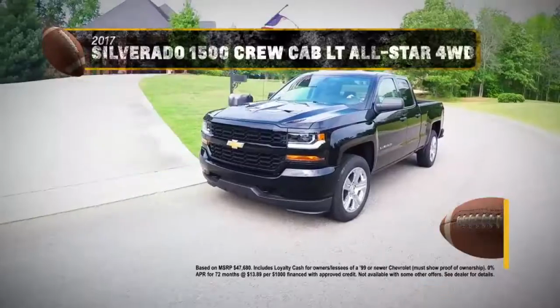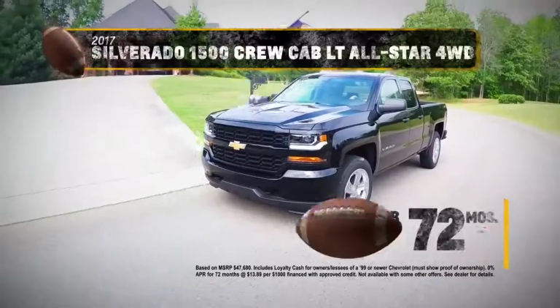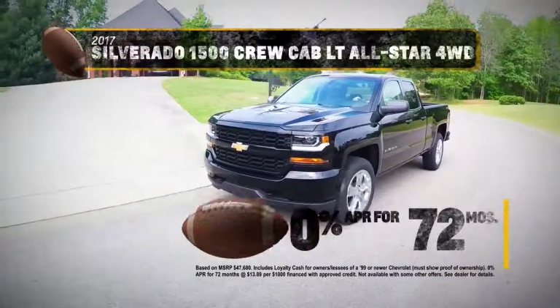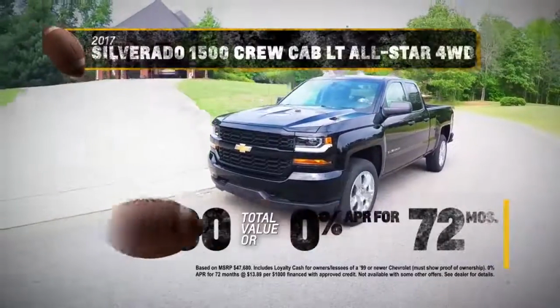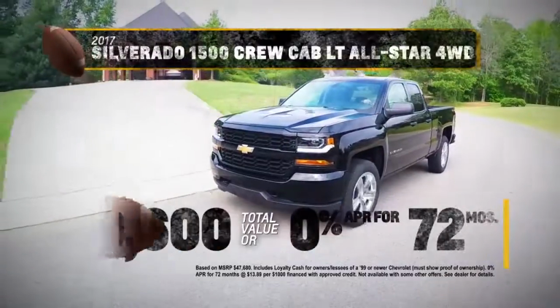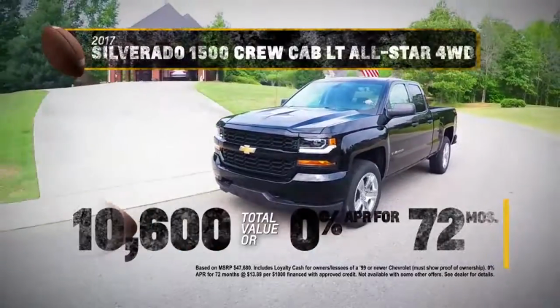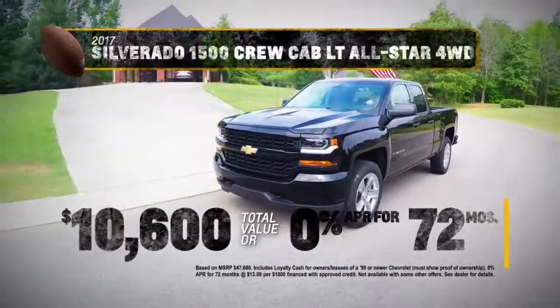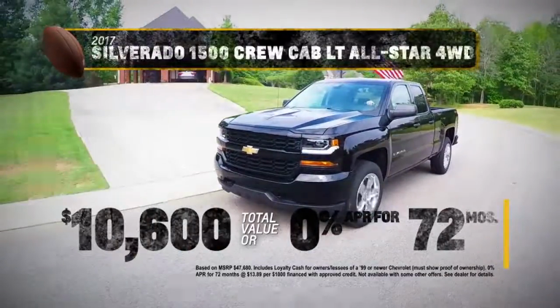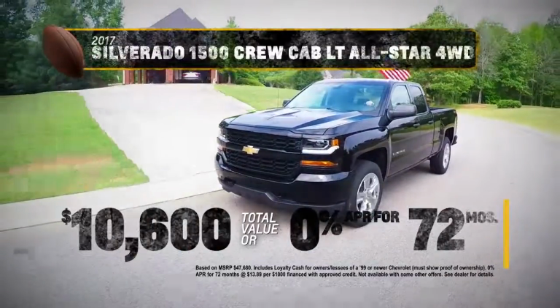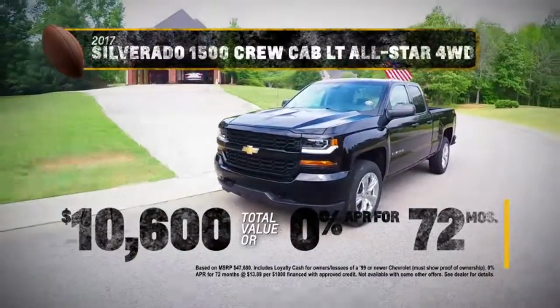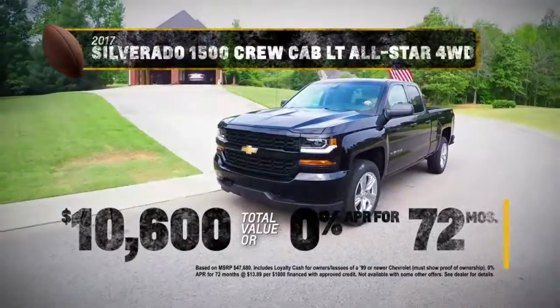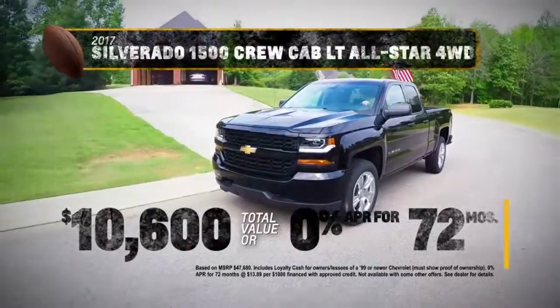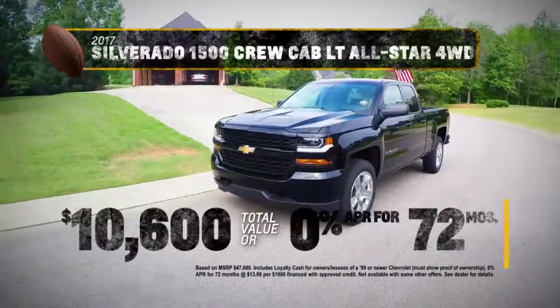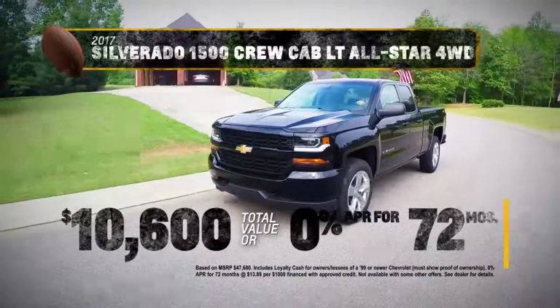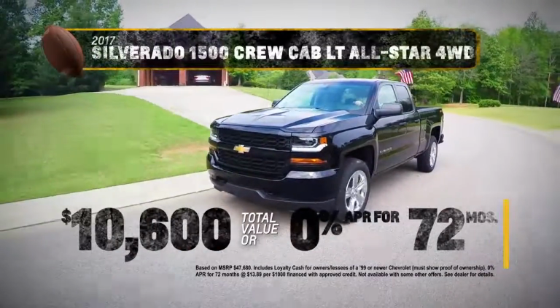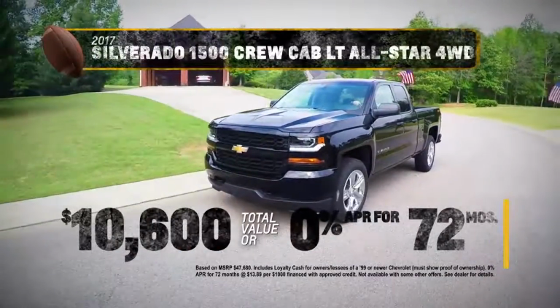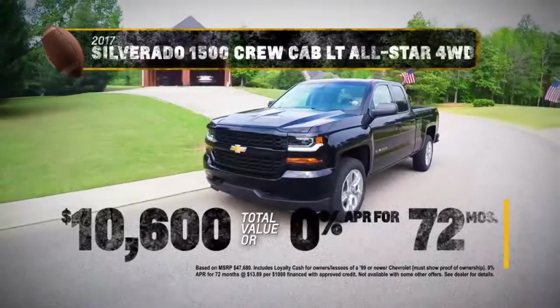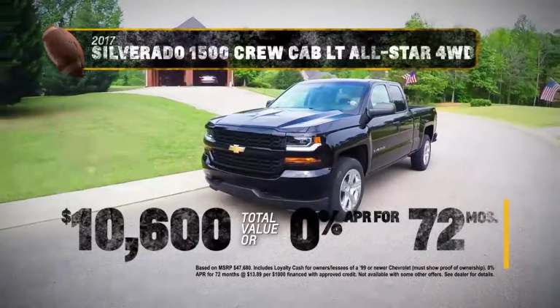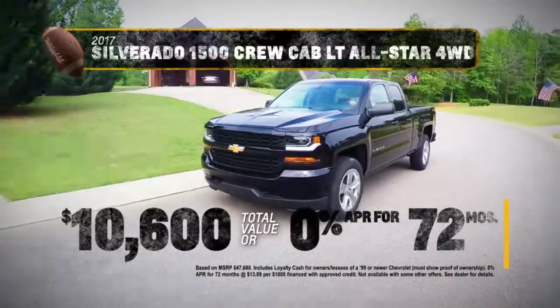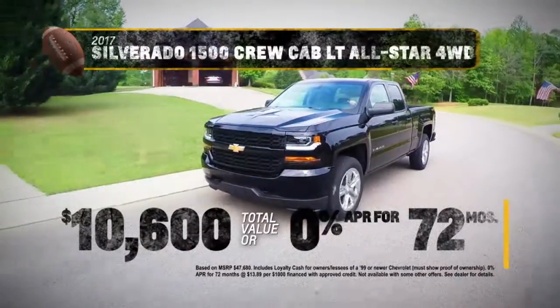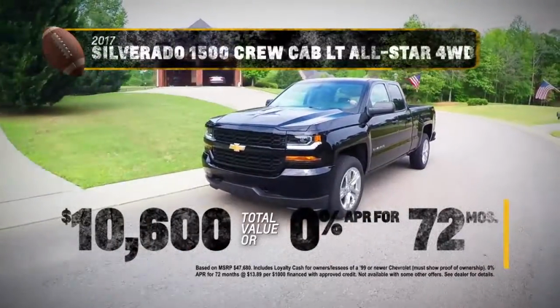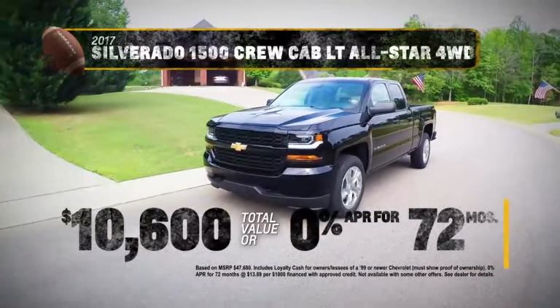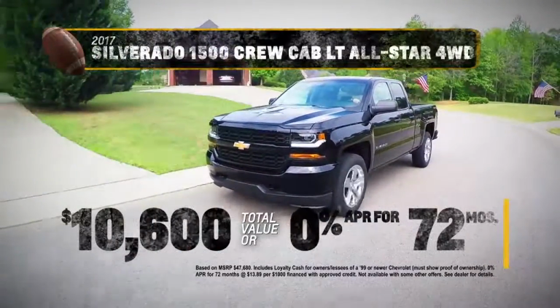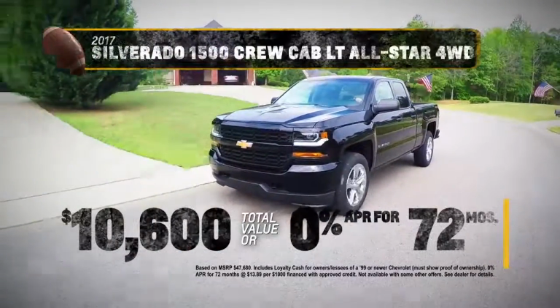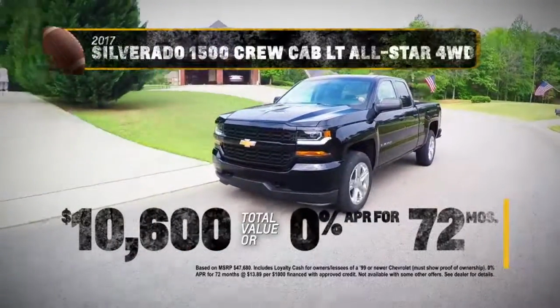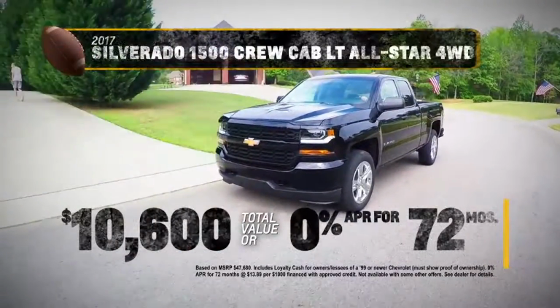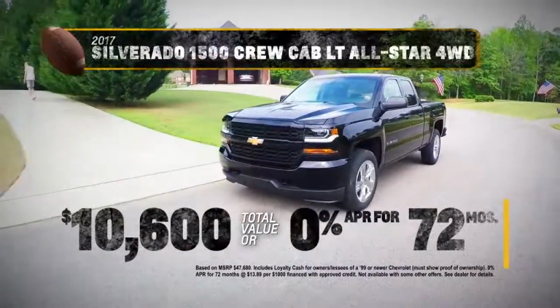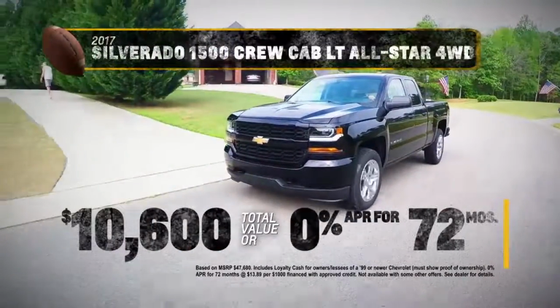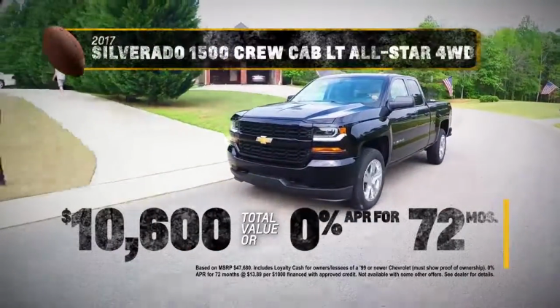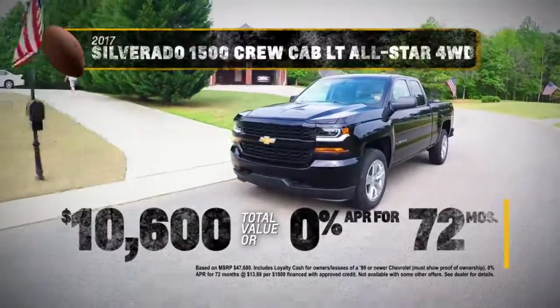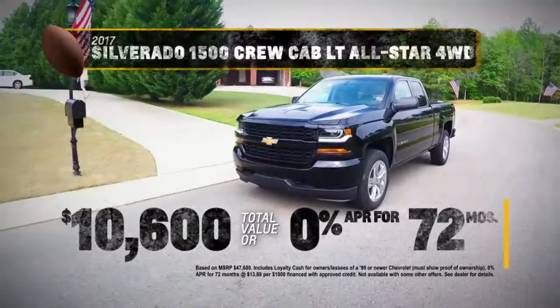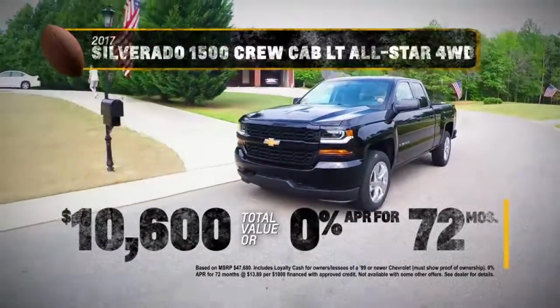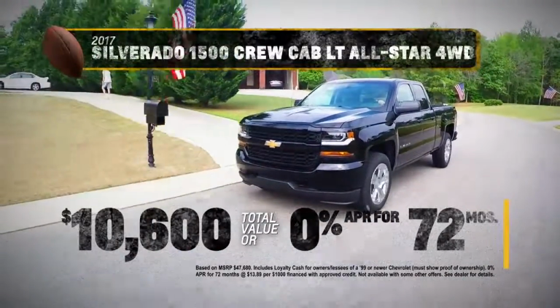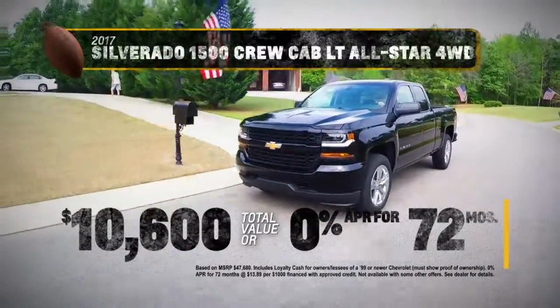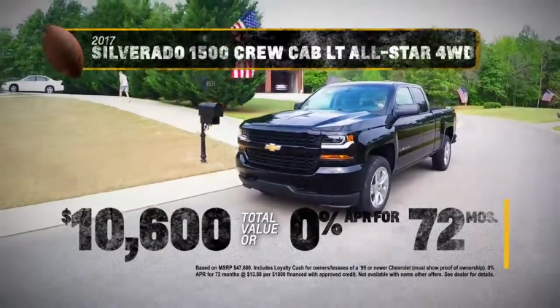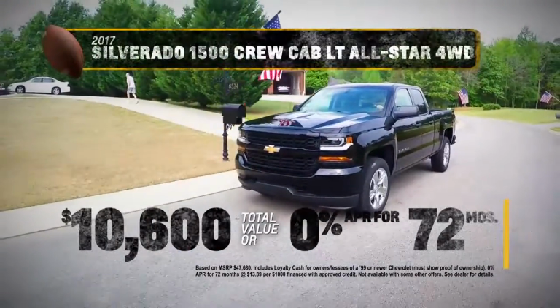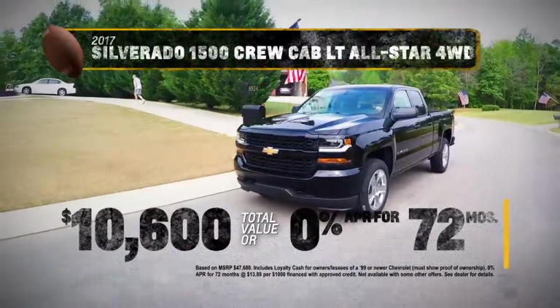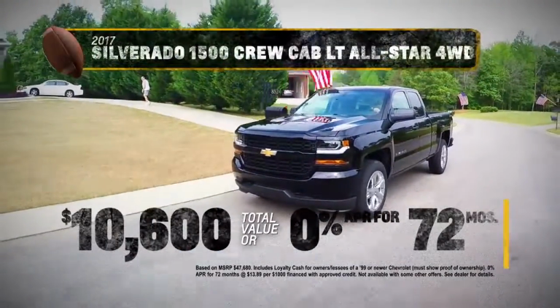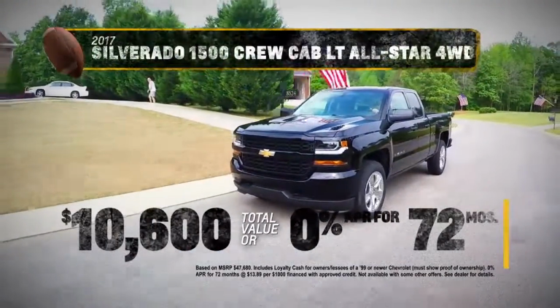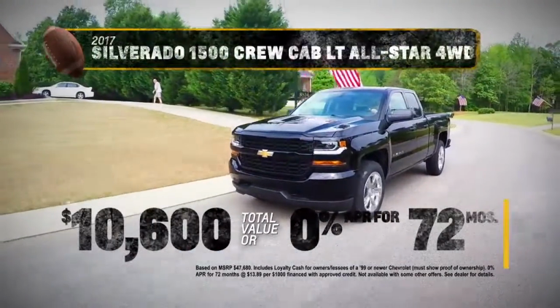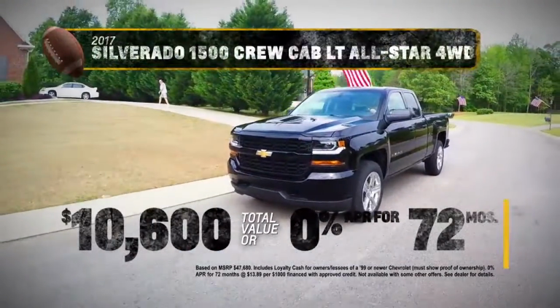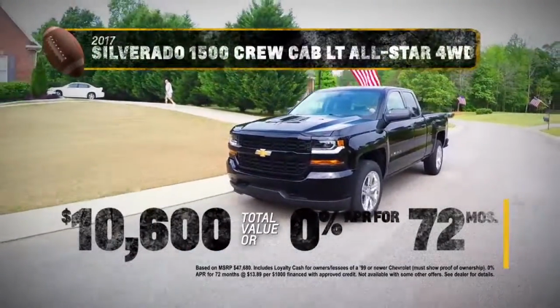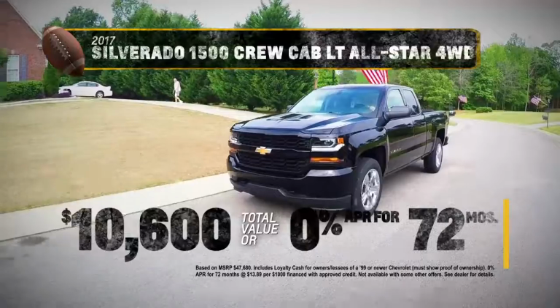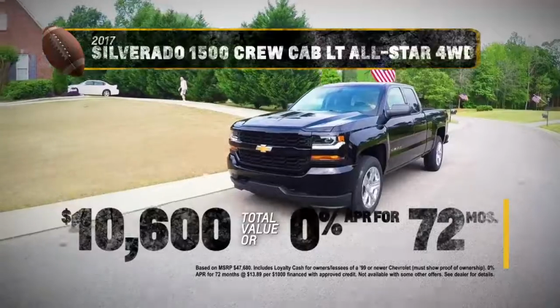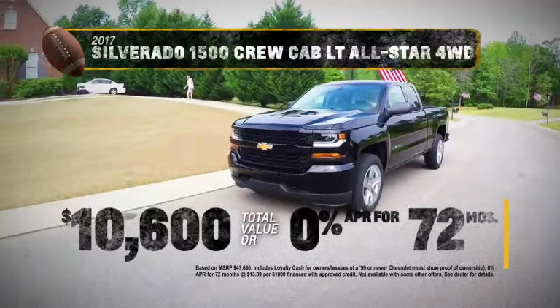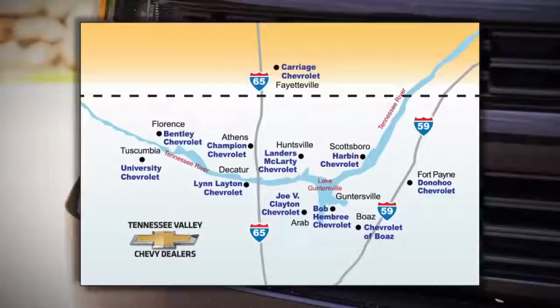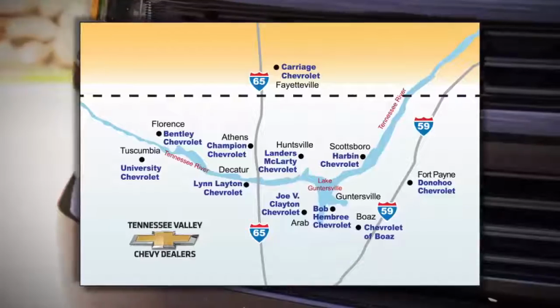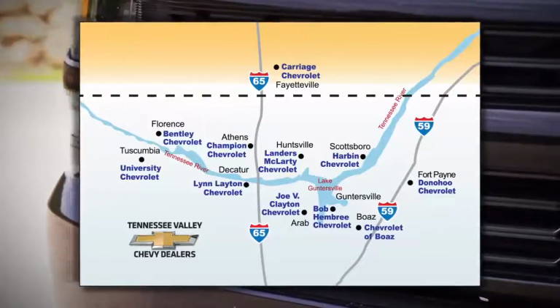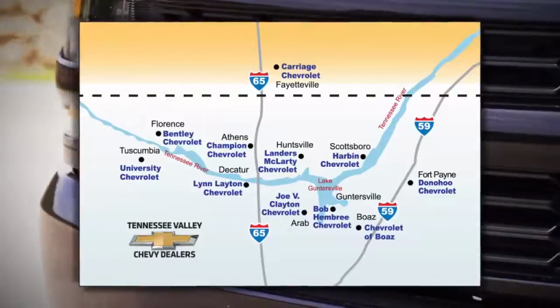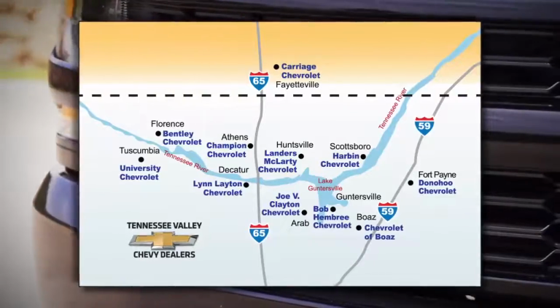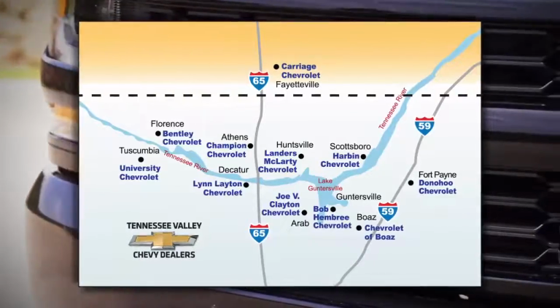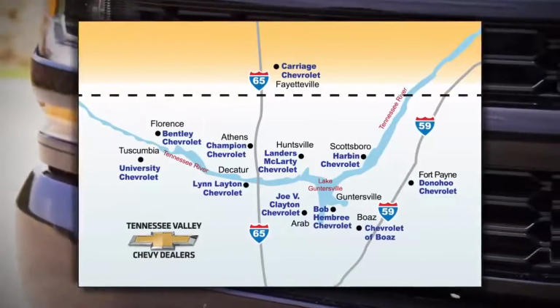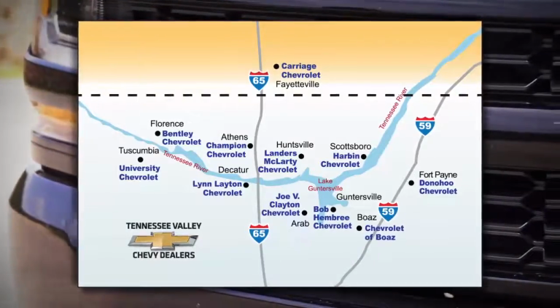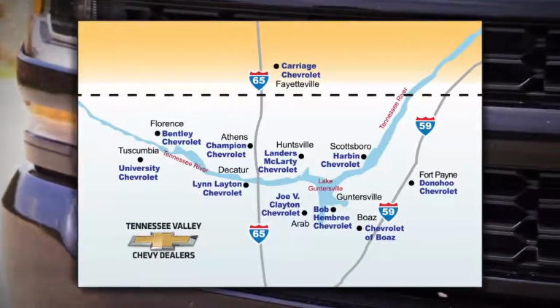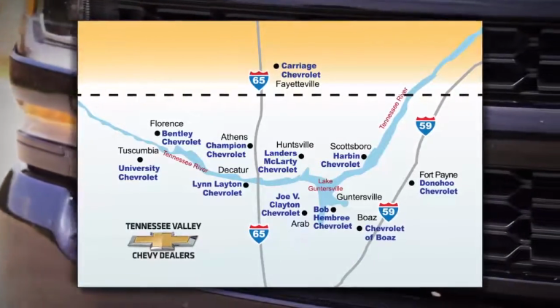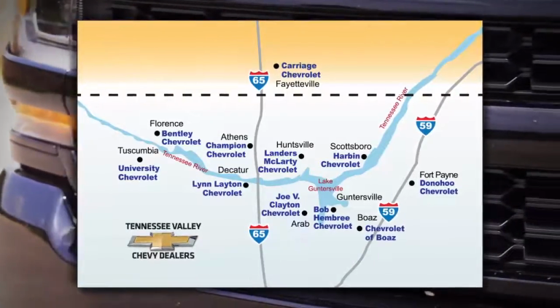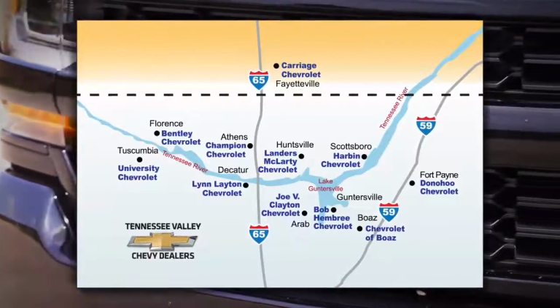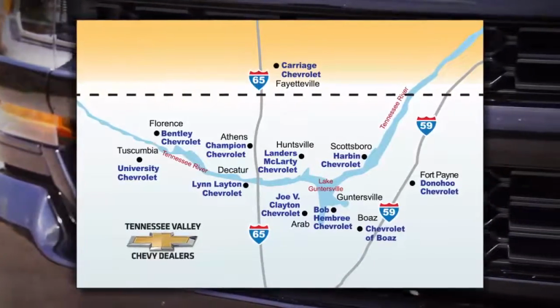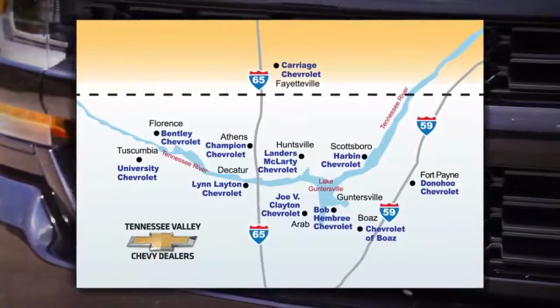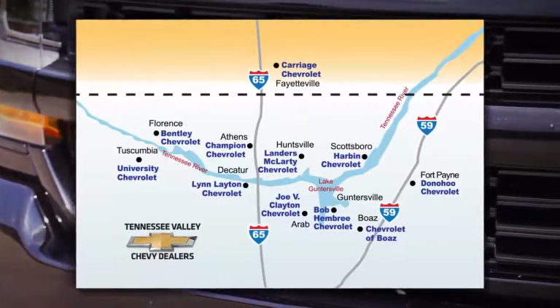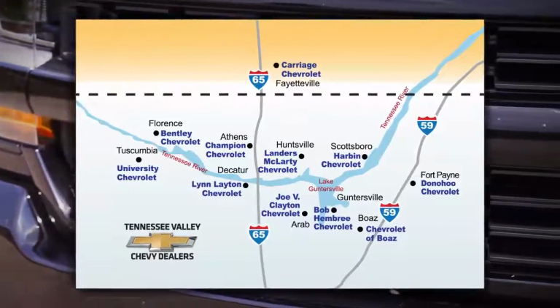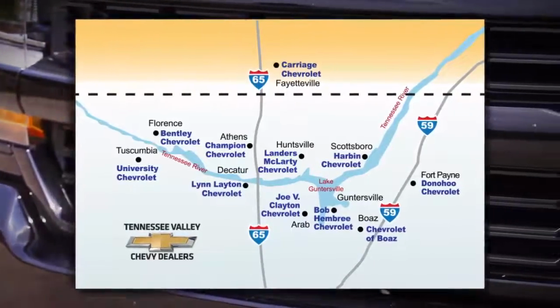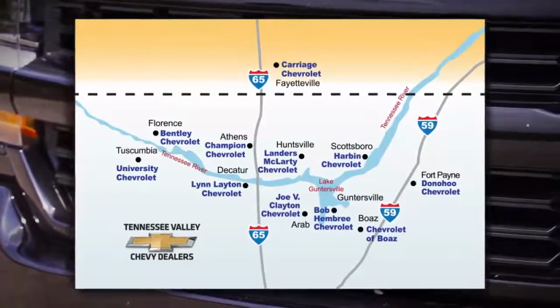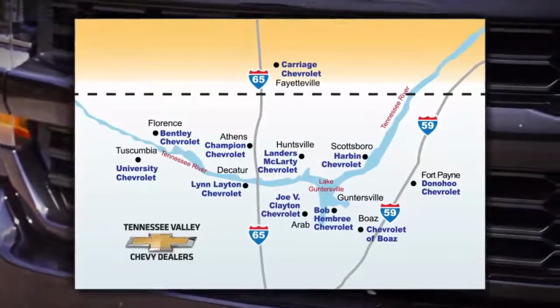Act now and get 10,600 total value or zero APR for 72 months. See your Tennessee Valley Chevy dealers.